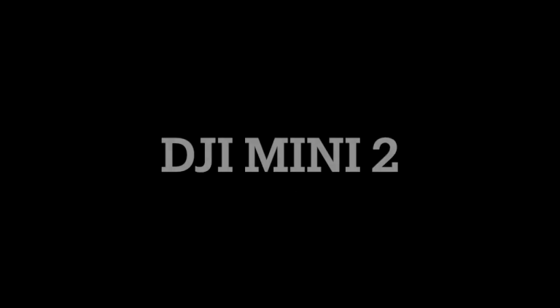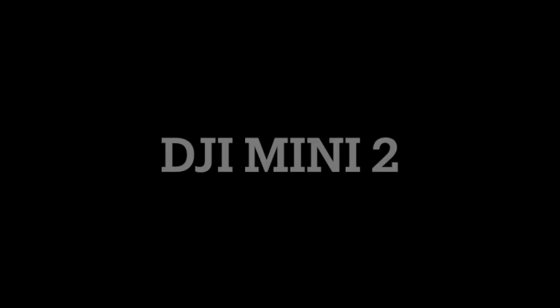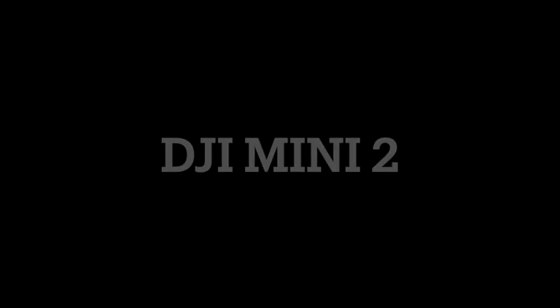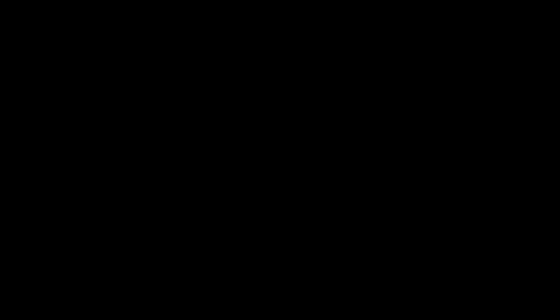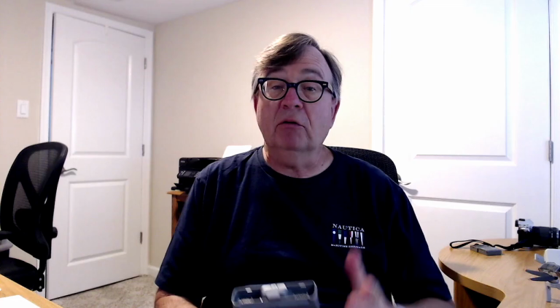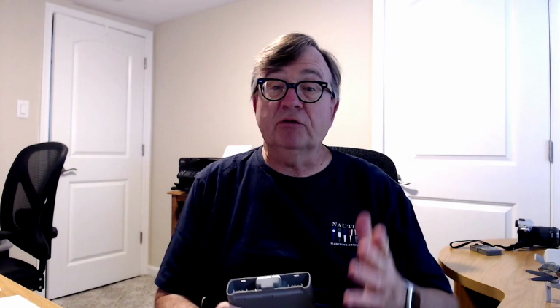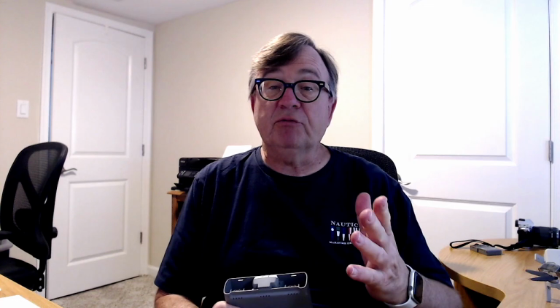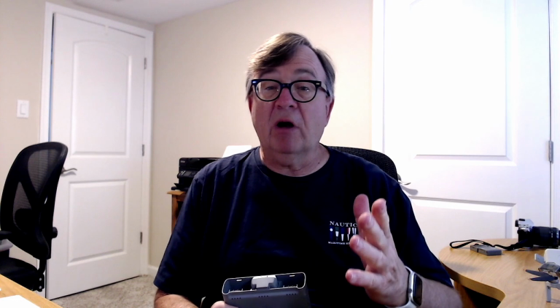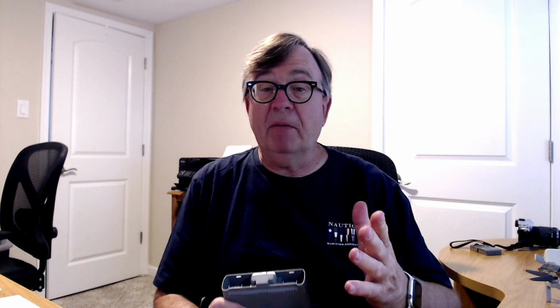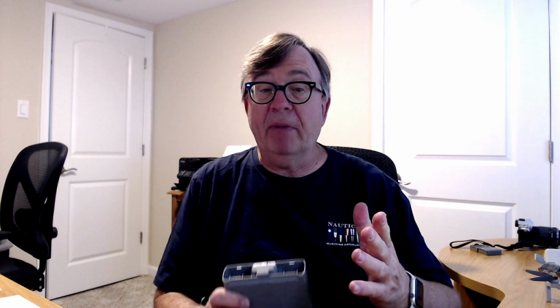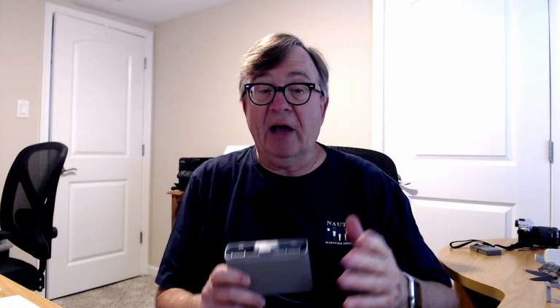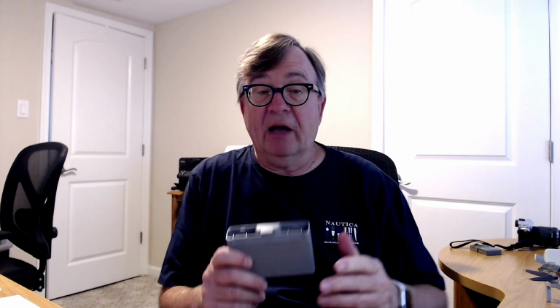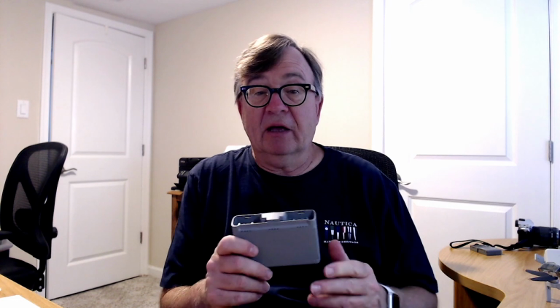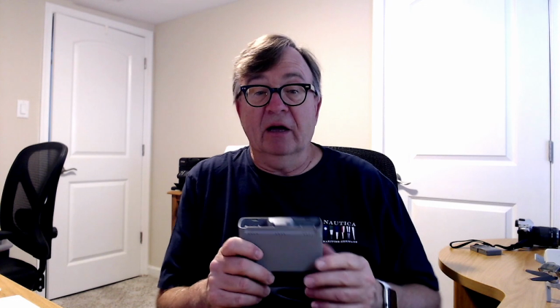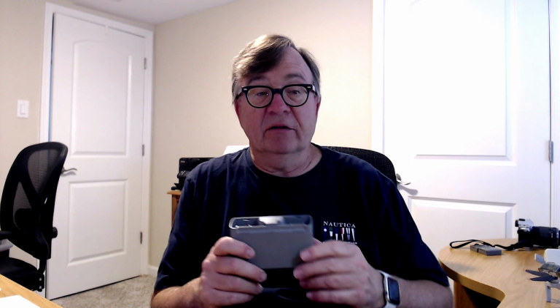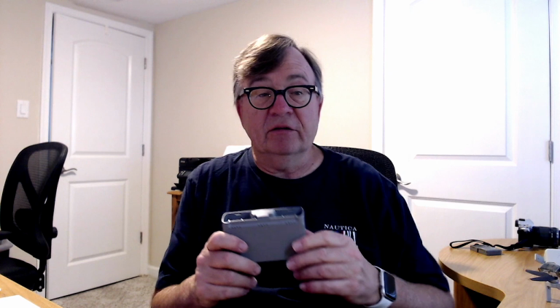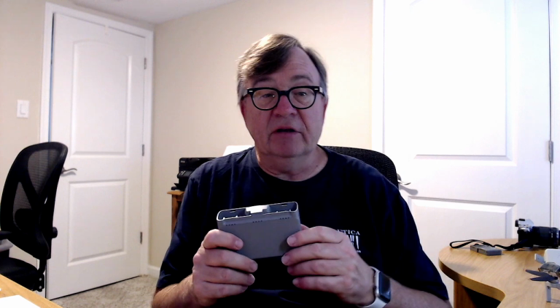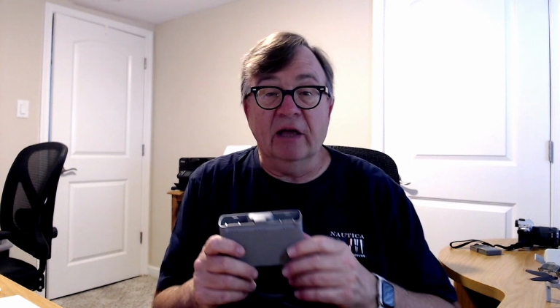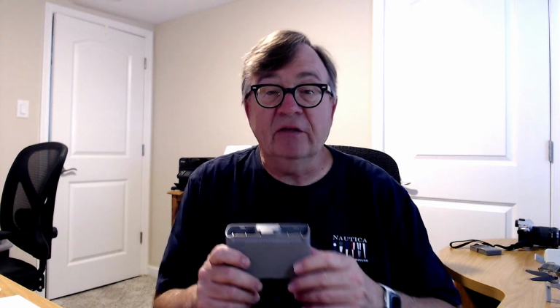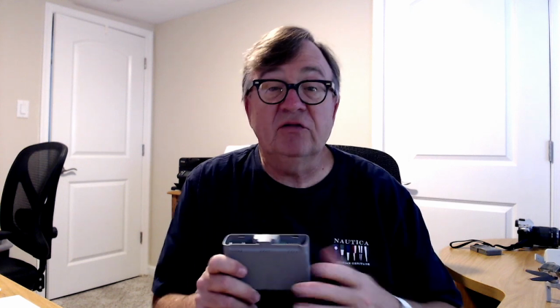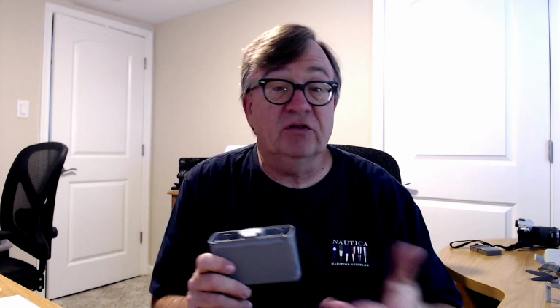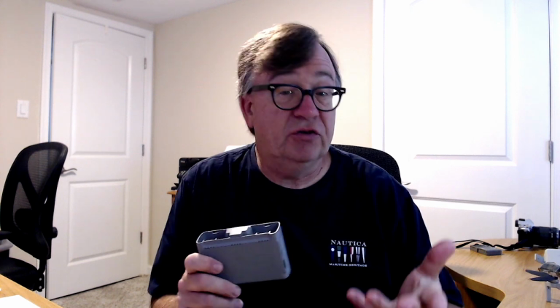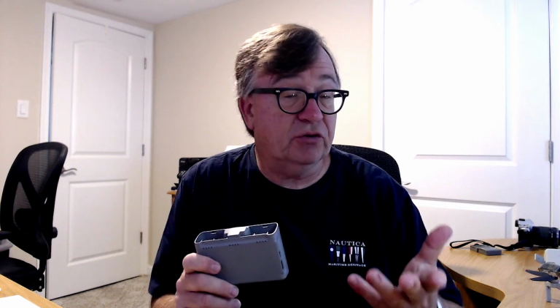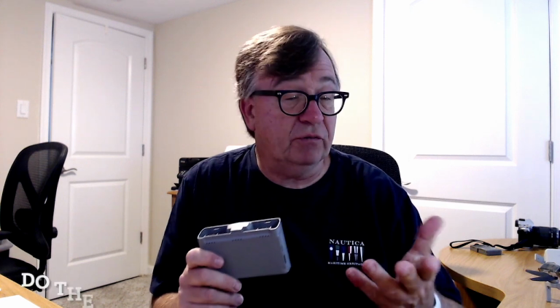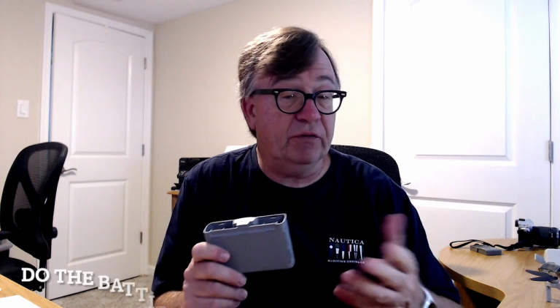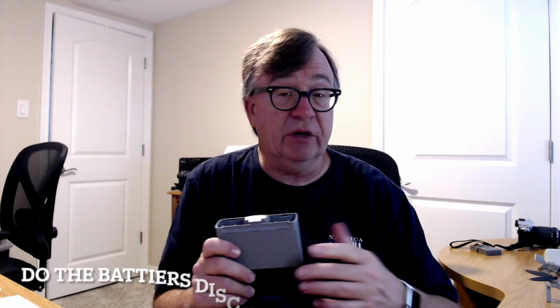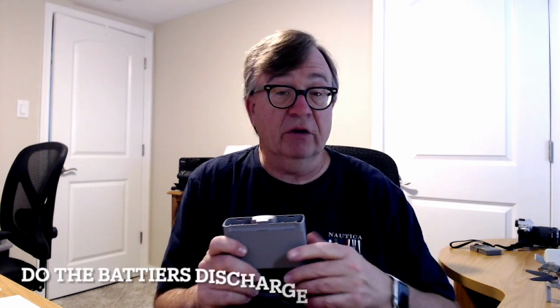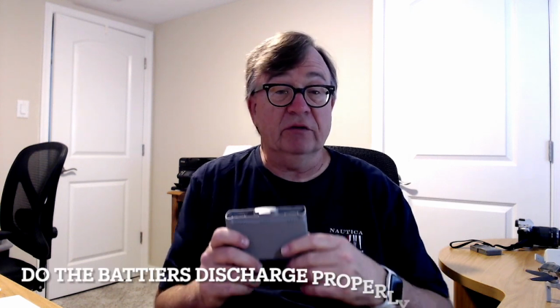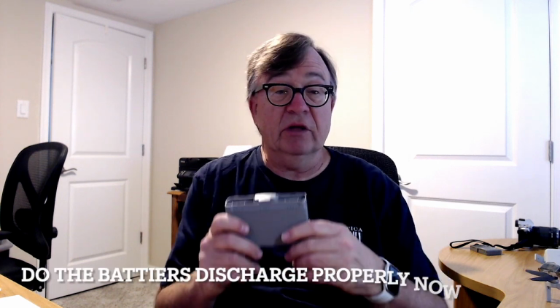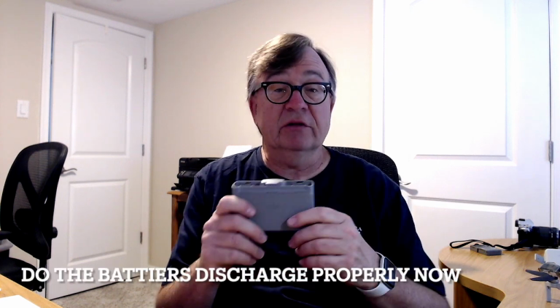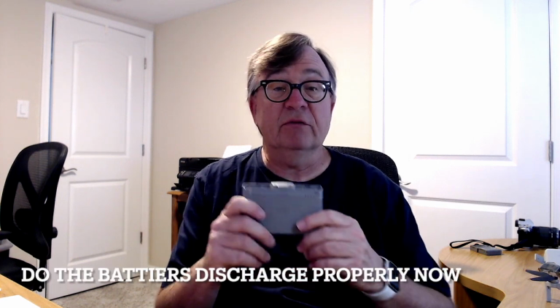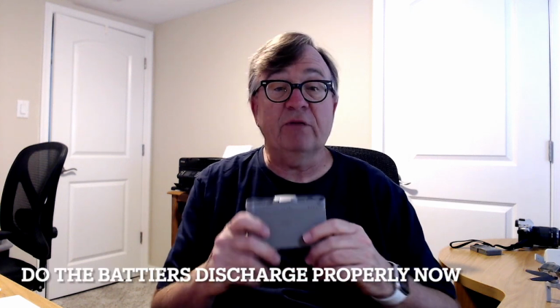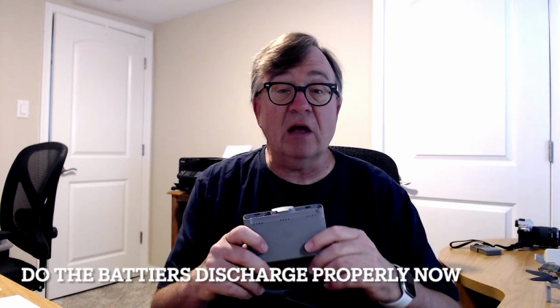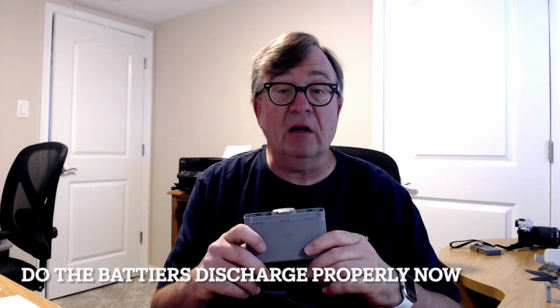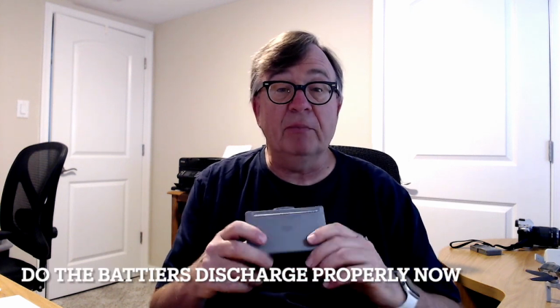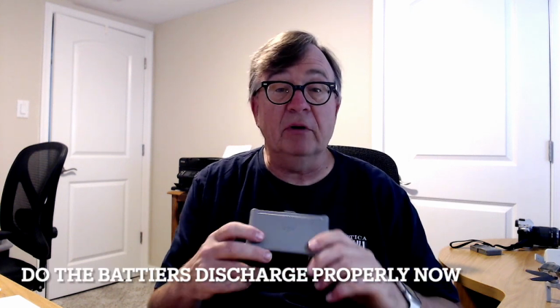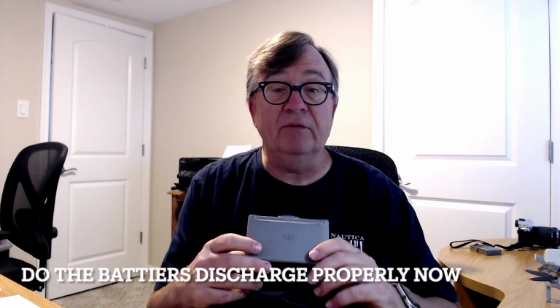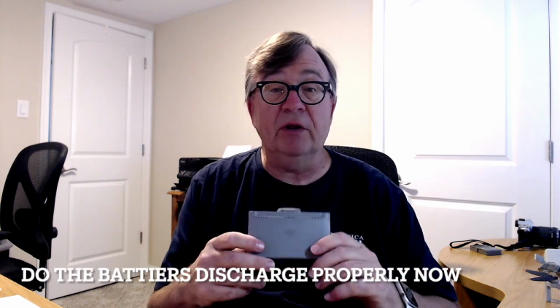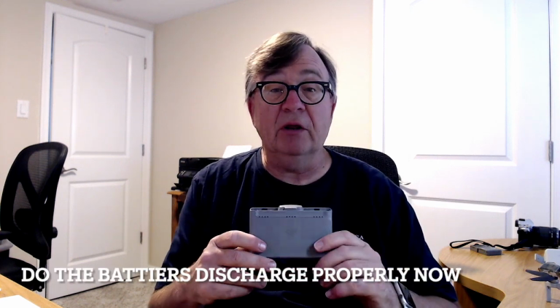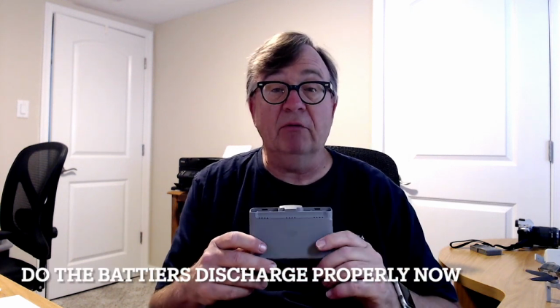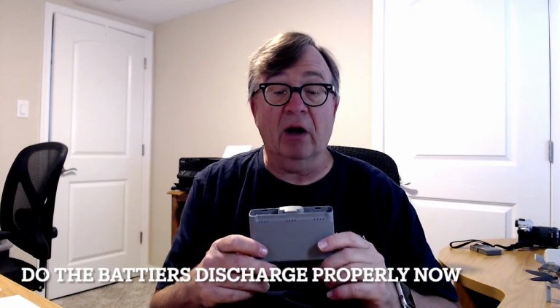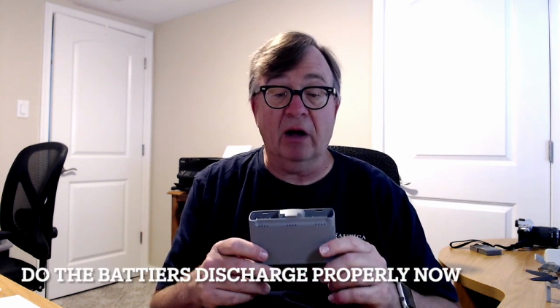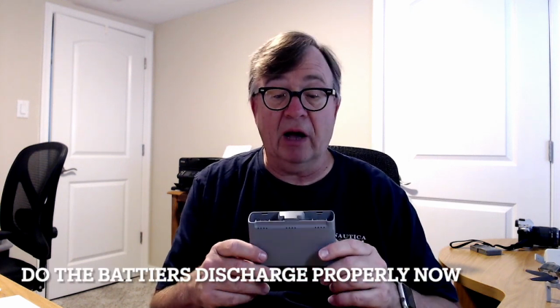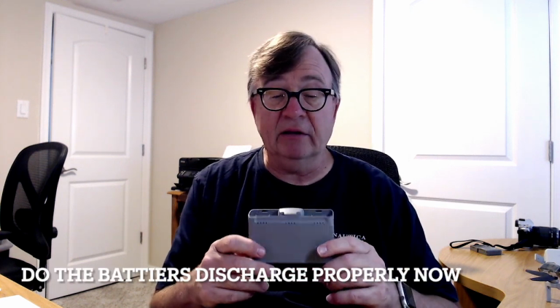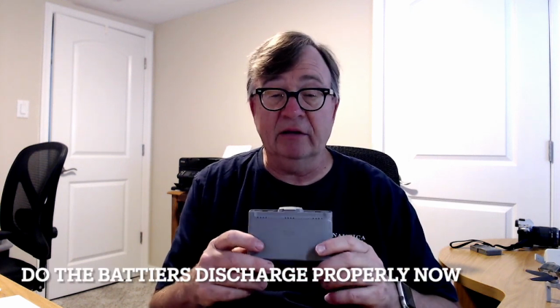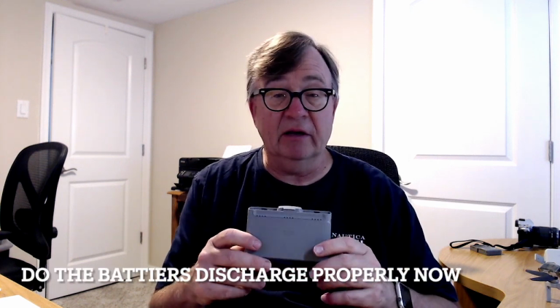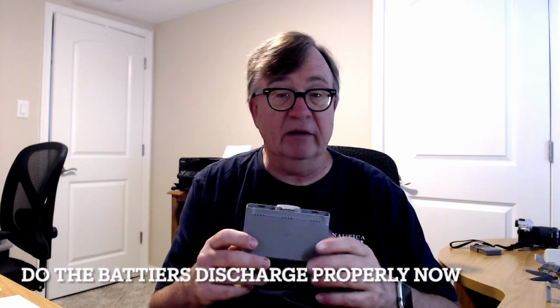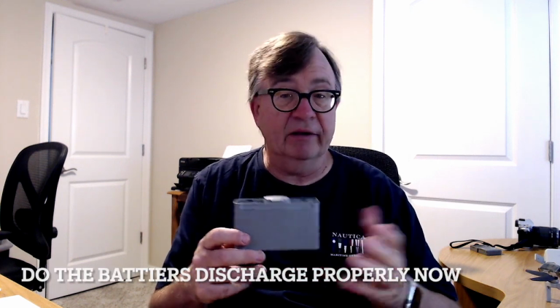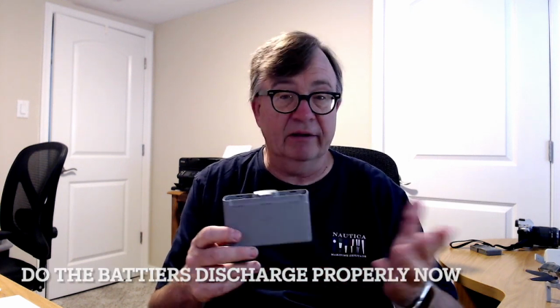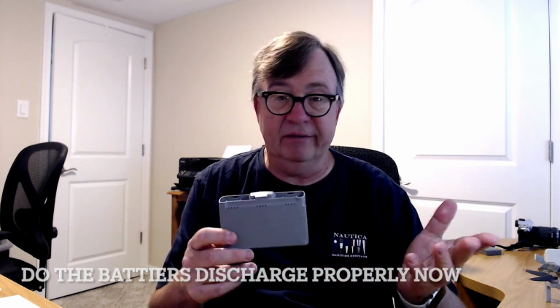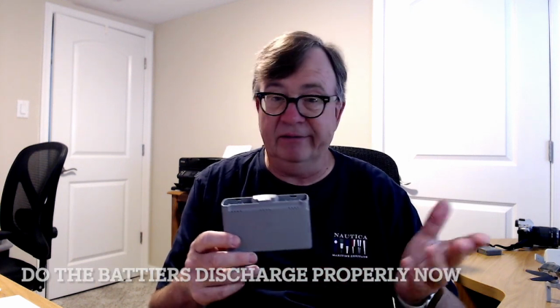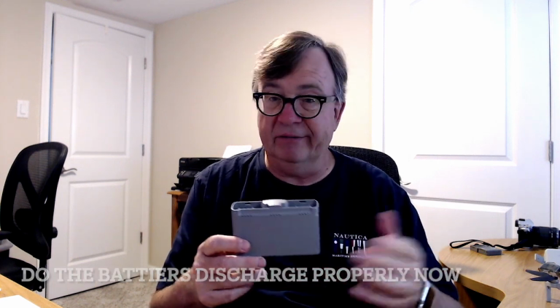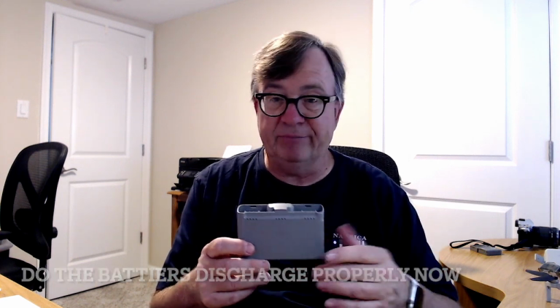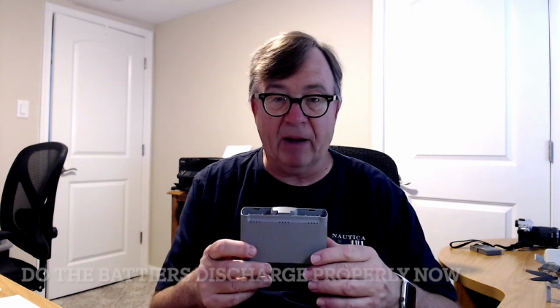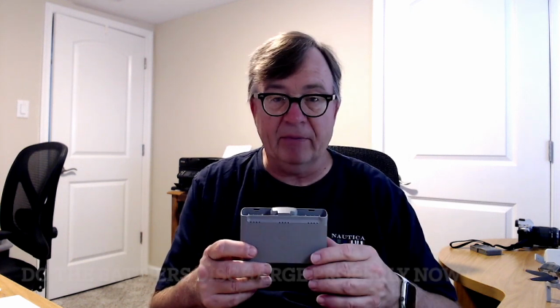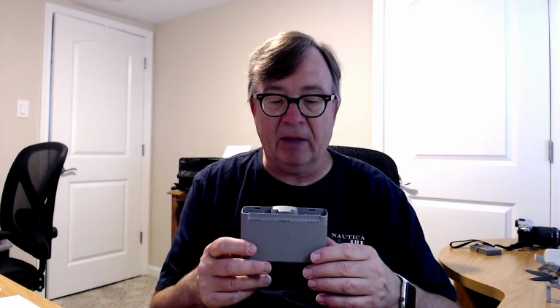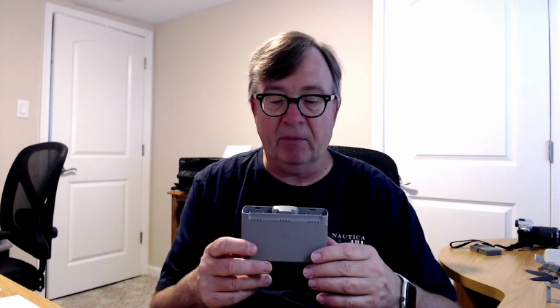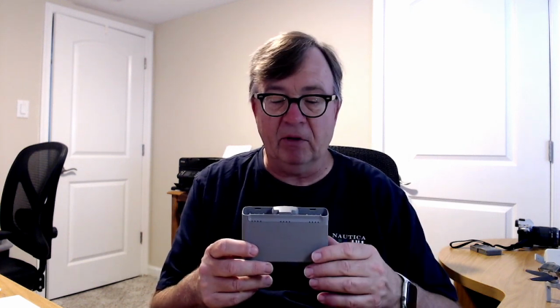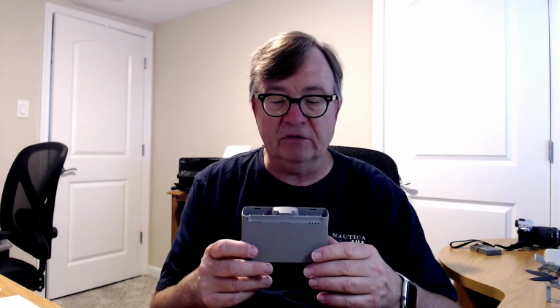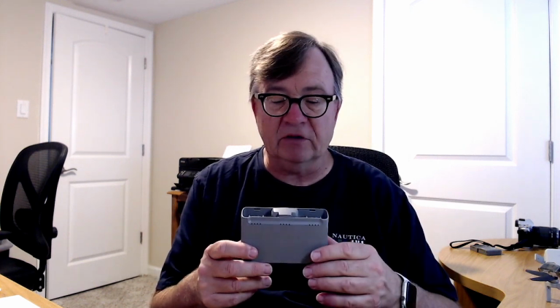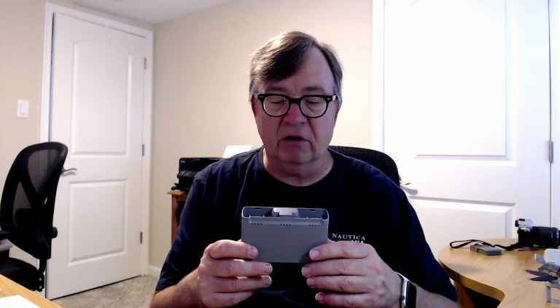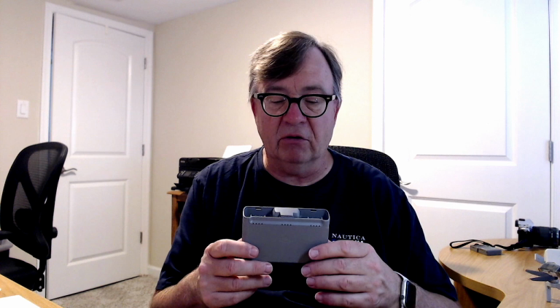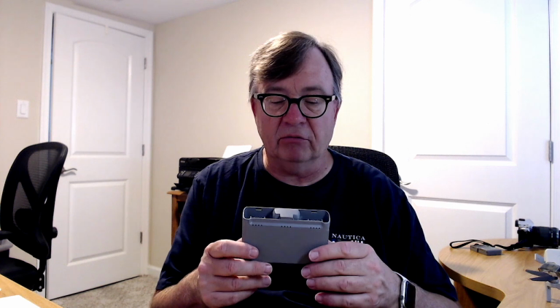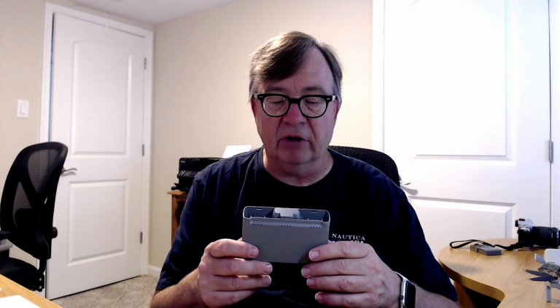Hello, it's Ron back today. This is a short video today — it's a follow-up on a video I did probably a couple weeks ago.